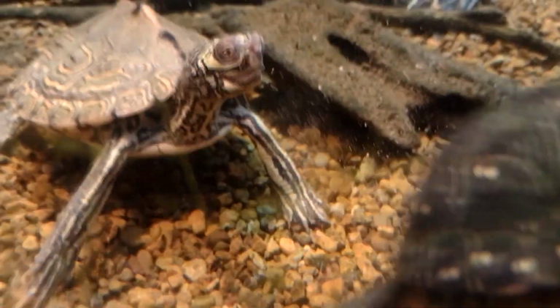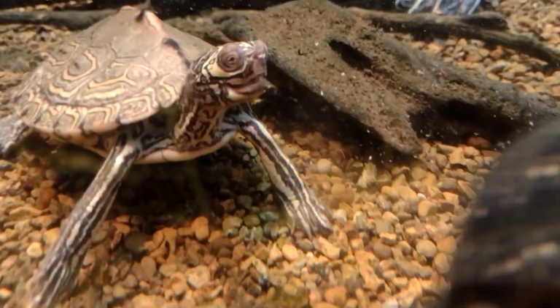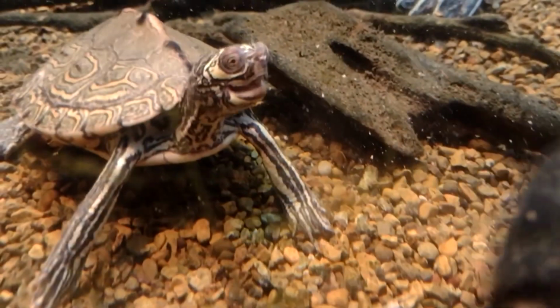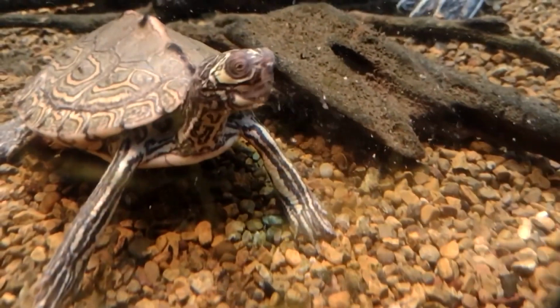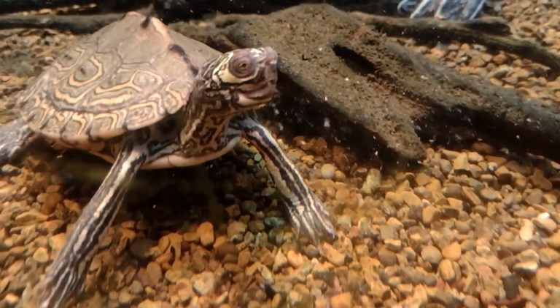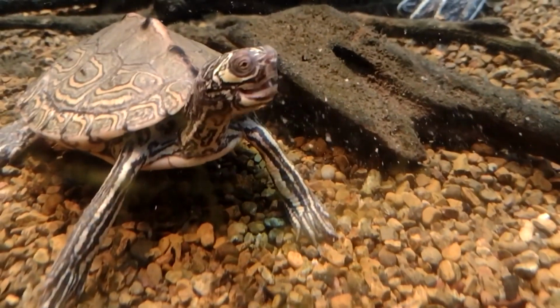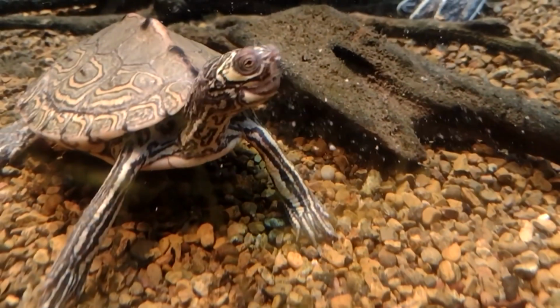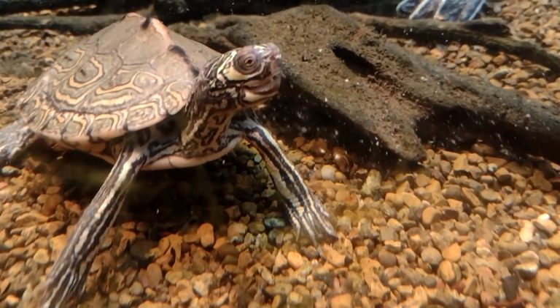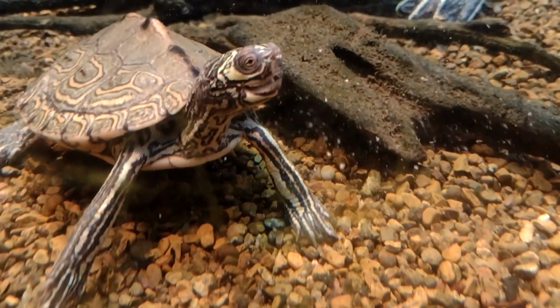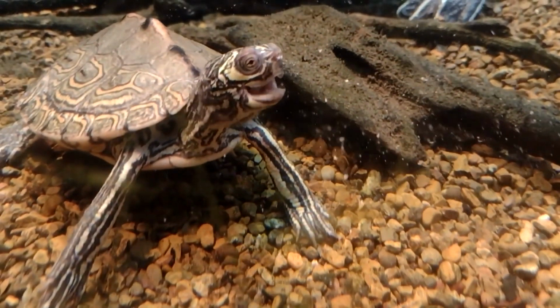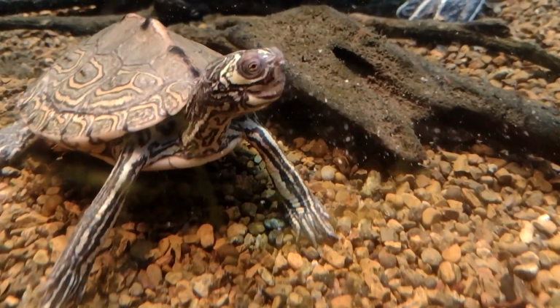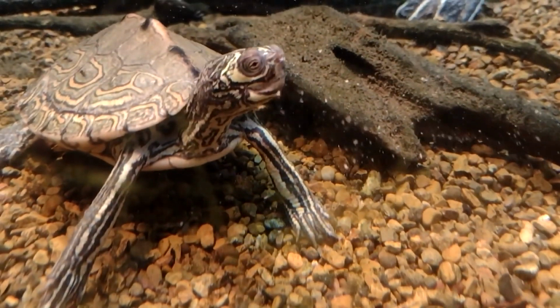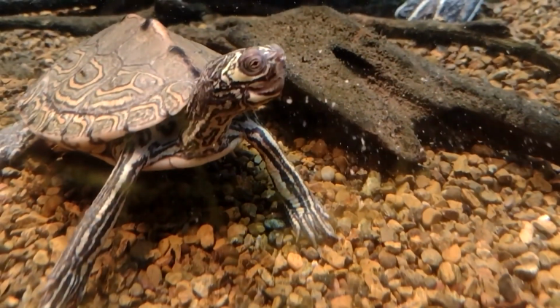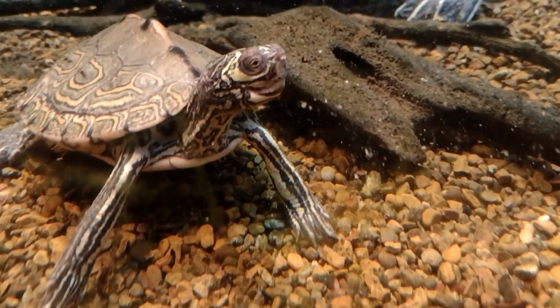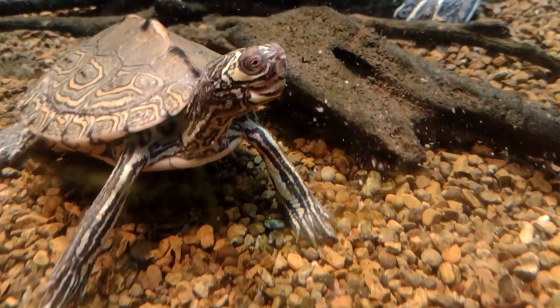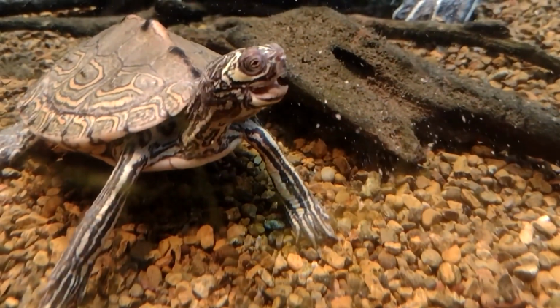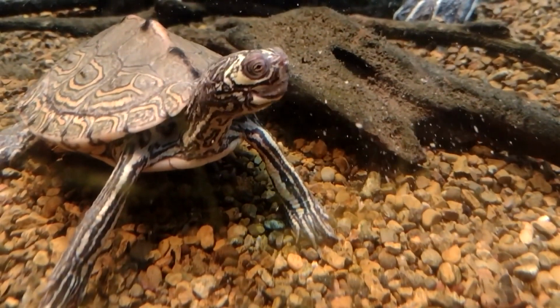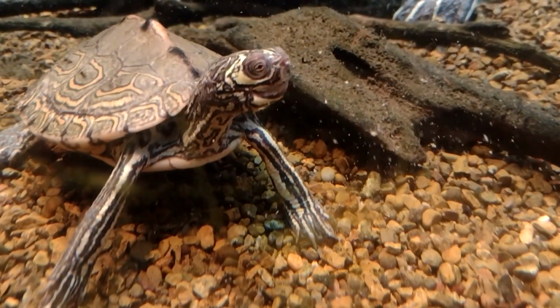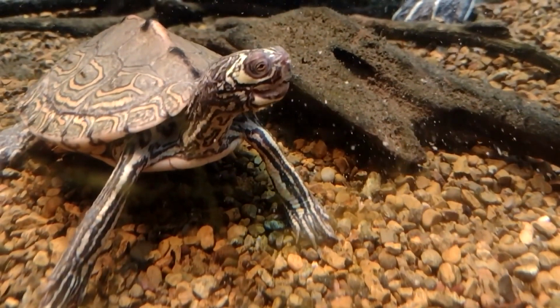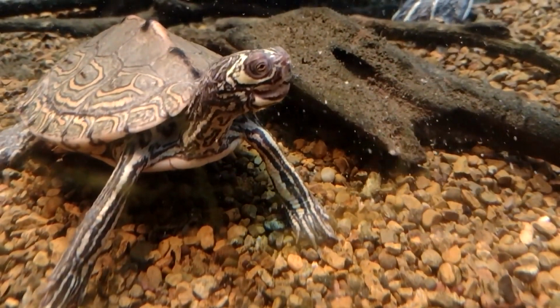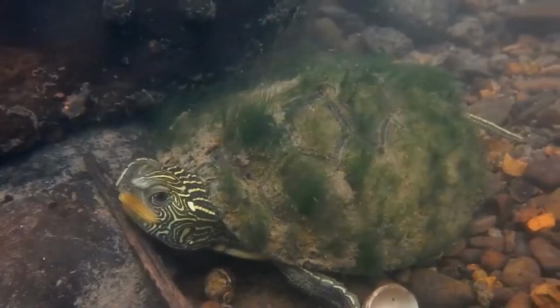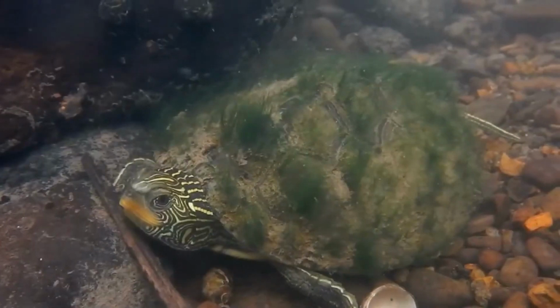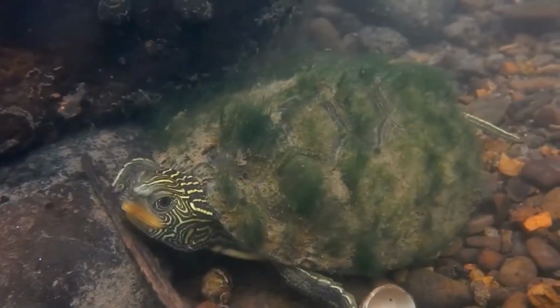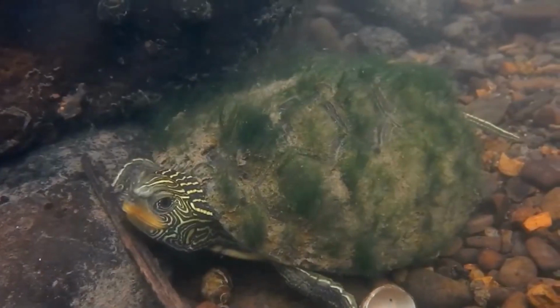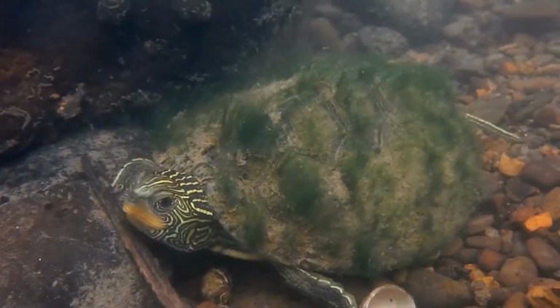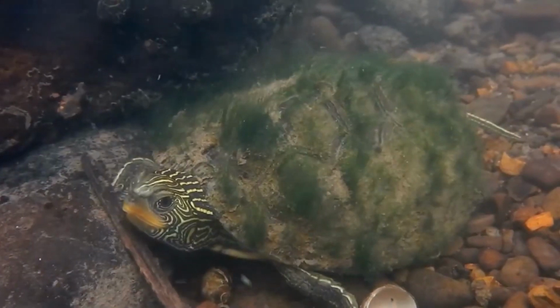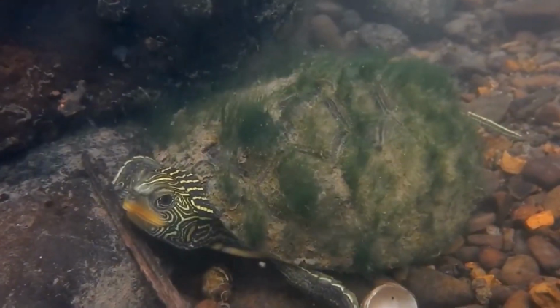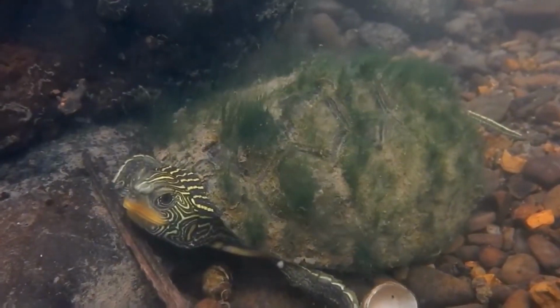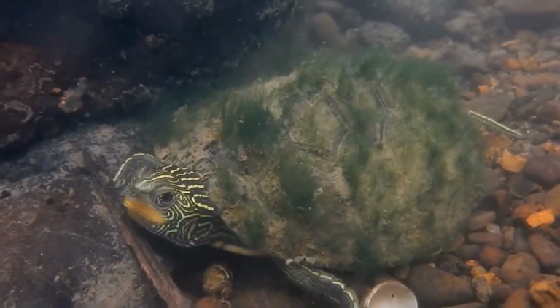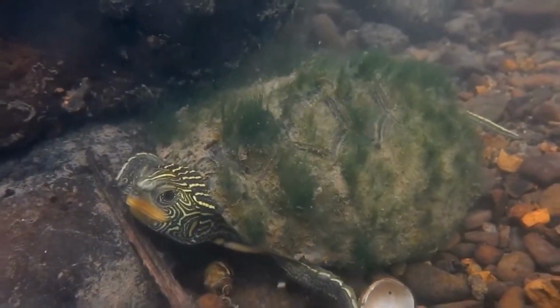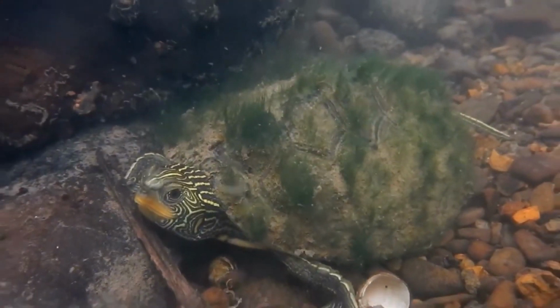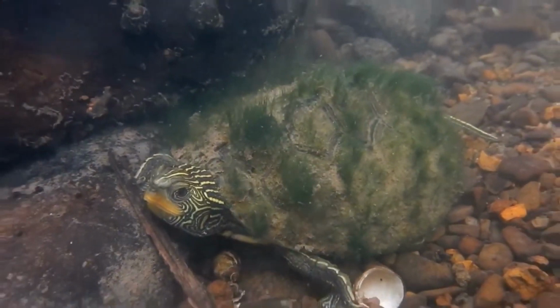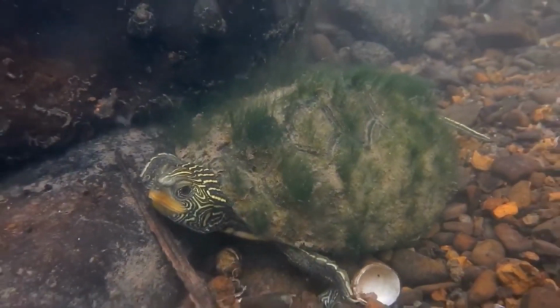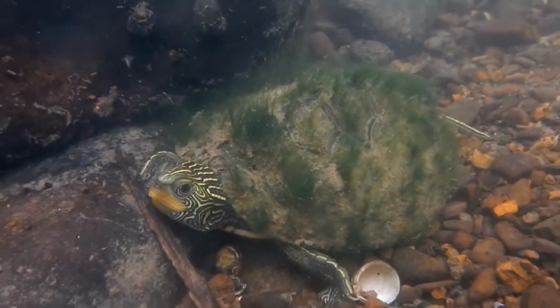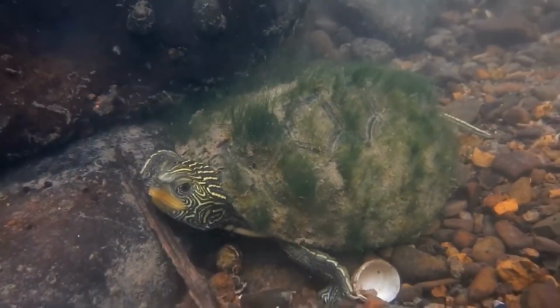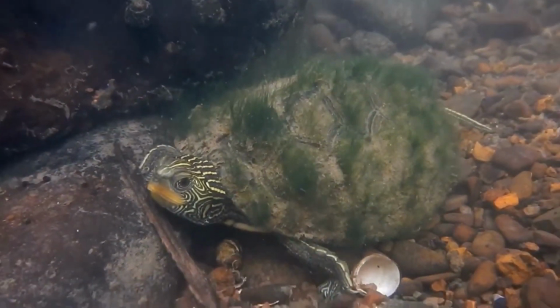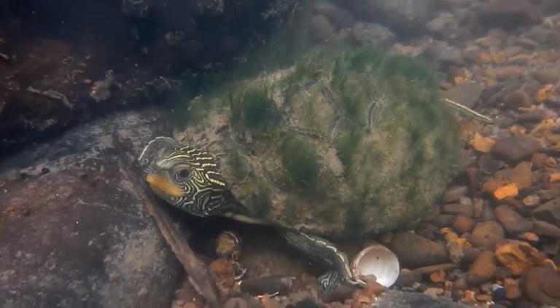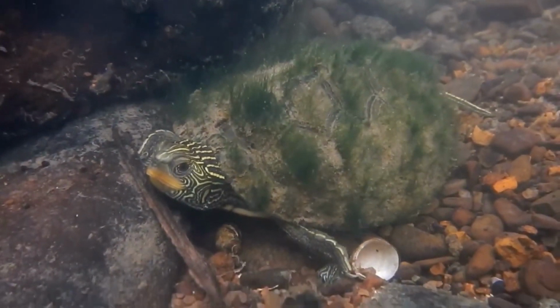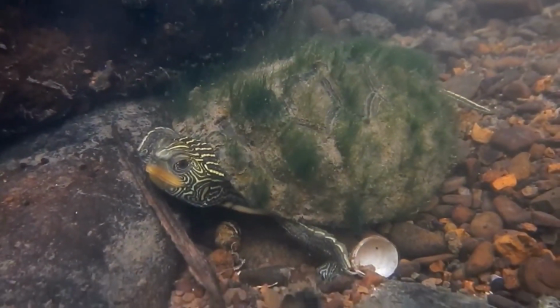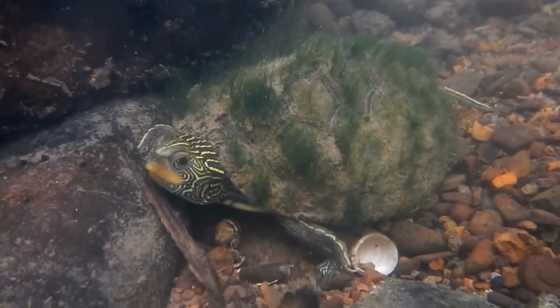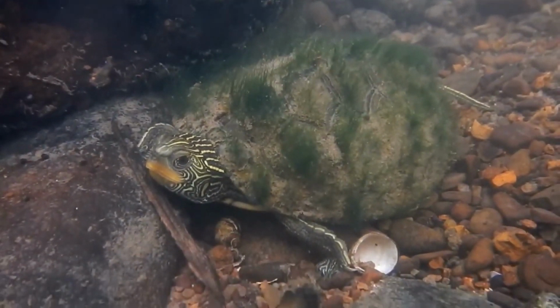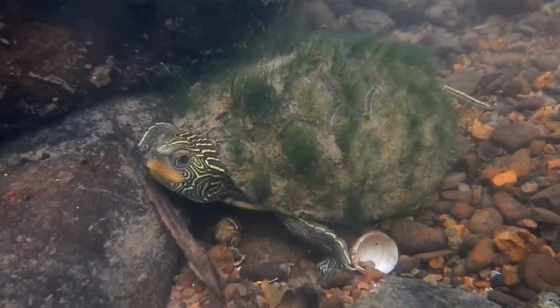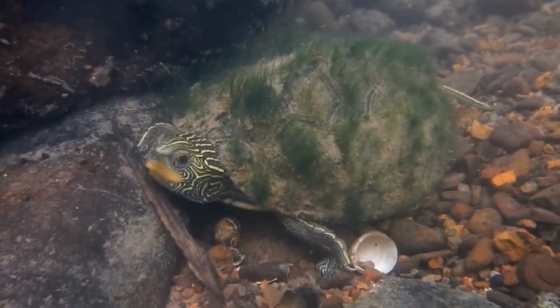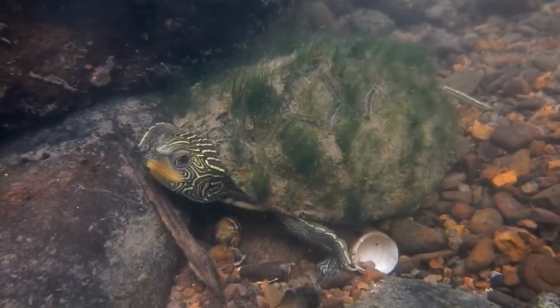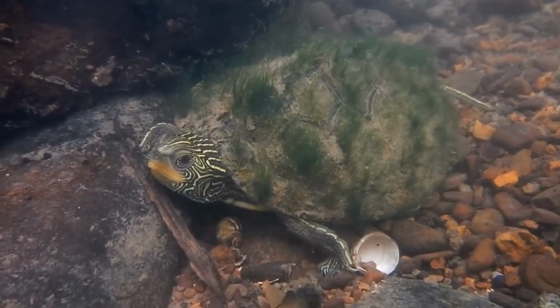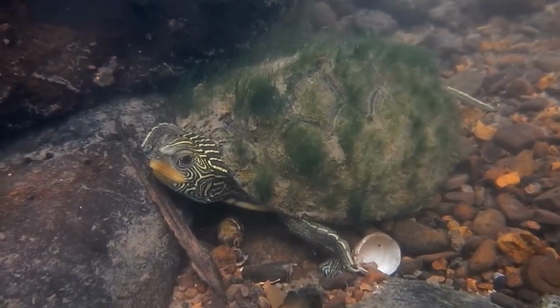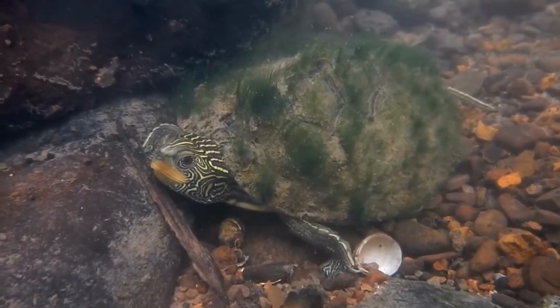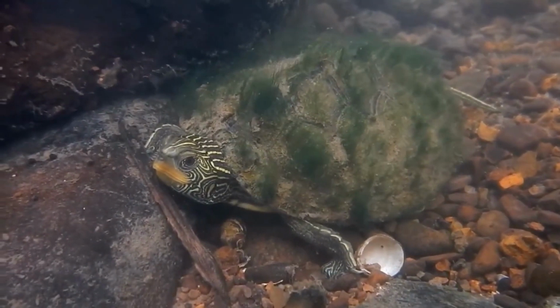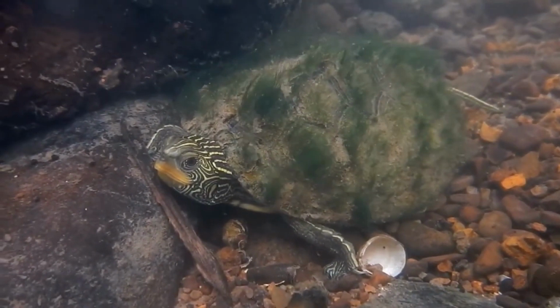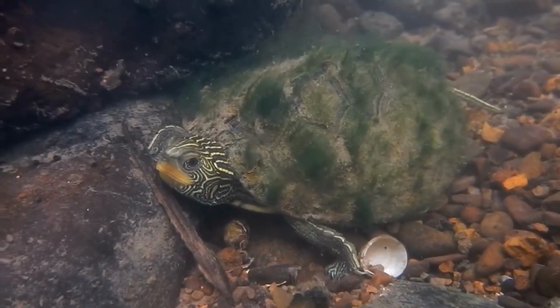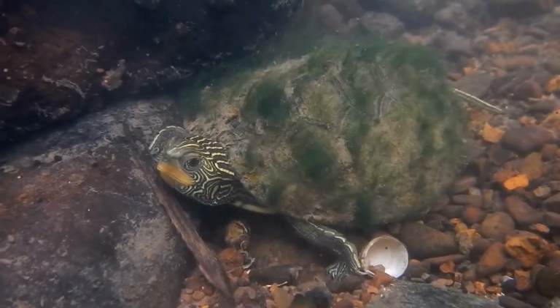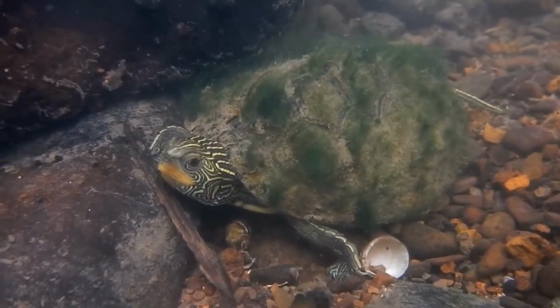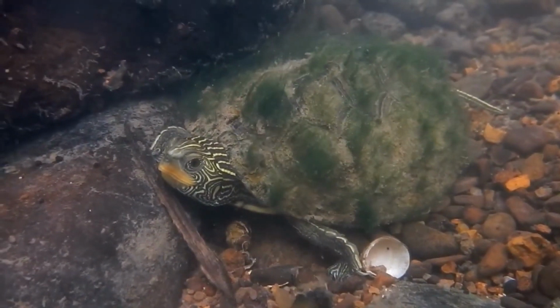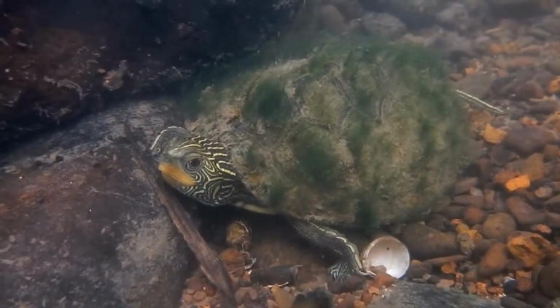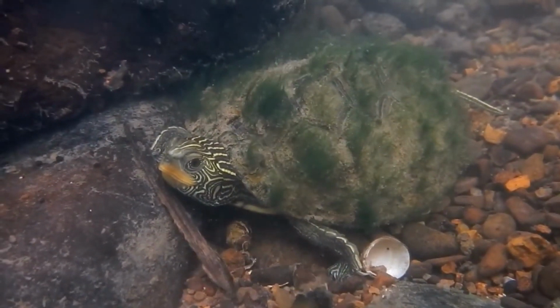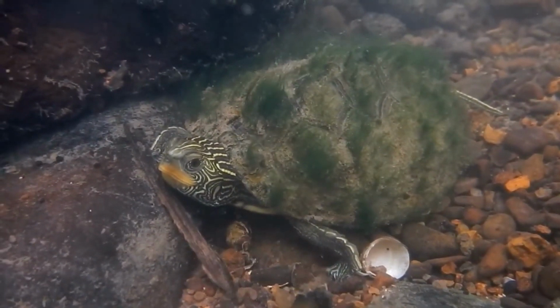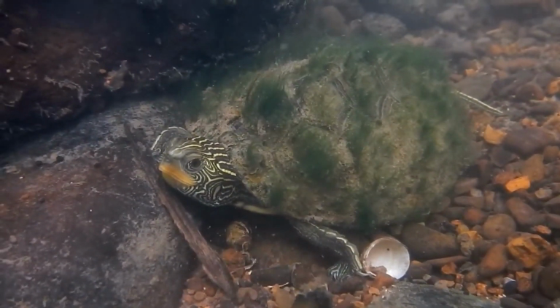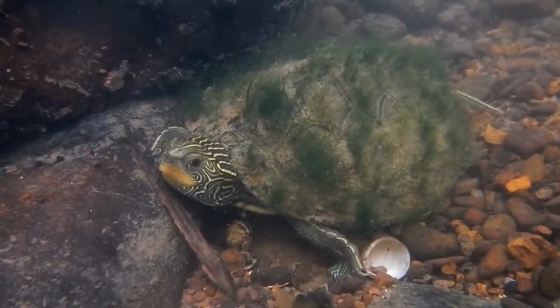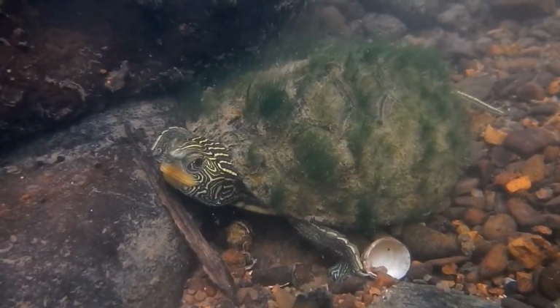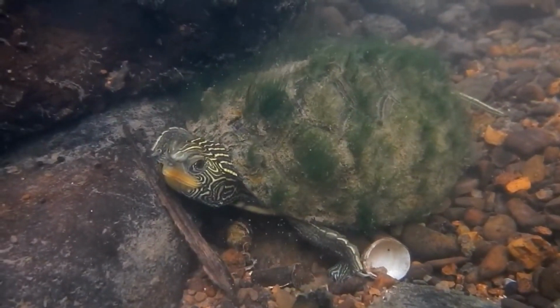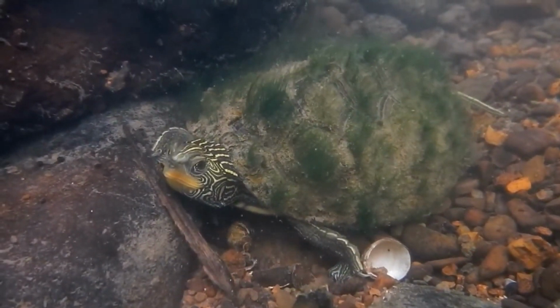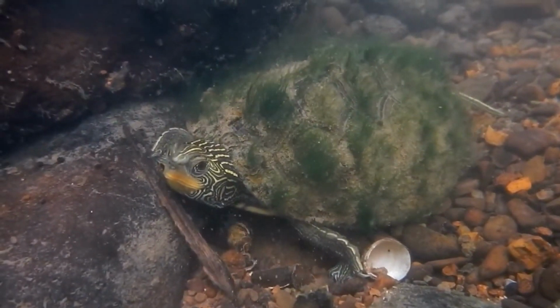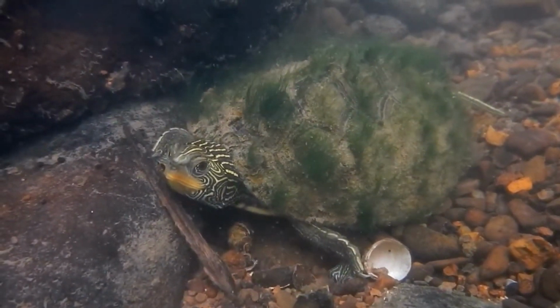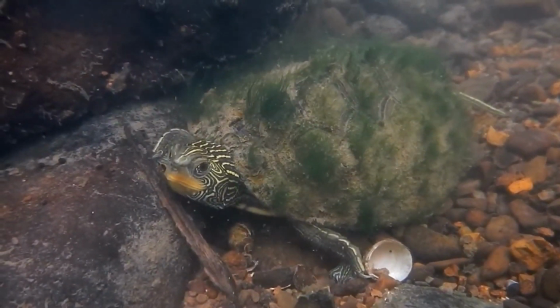Map Turtles are a group of freshwater turtles belonging to the family Amidaidae. They are named for the intricate markings on their shells that resemble topographical maps.